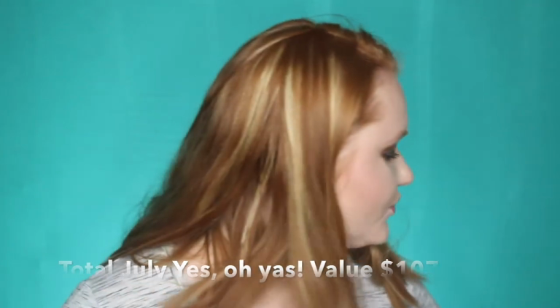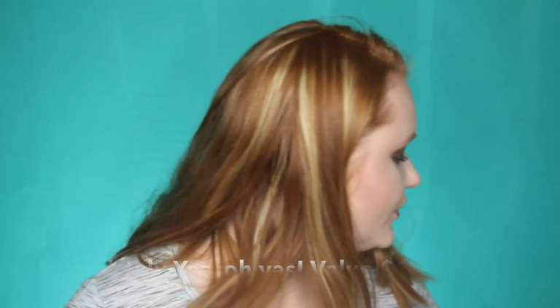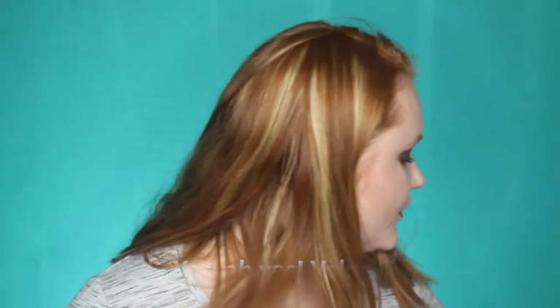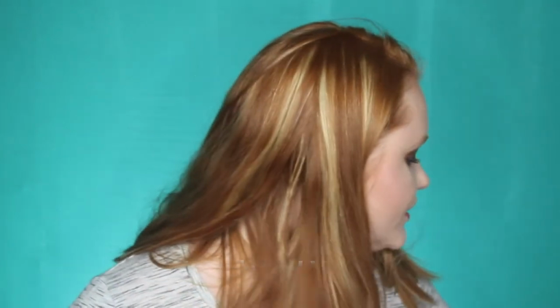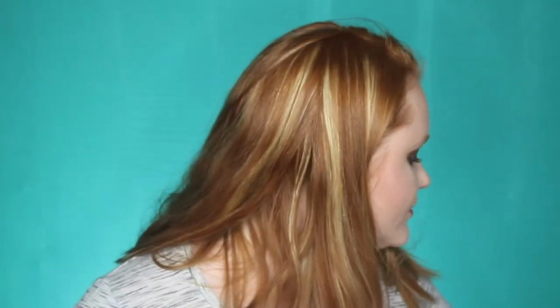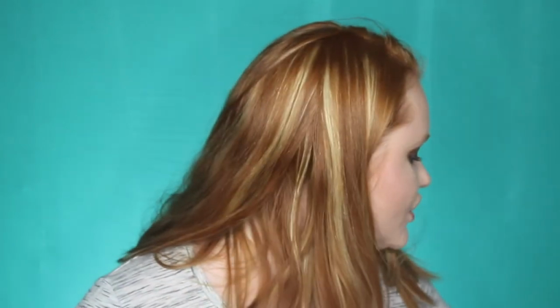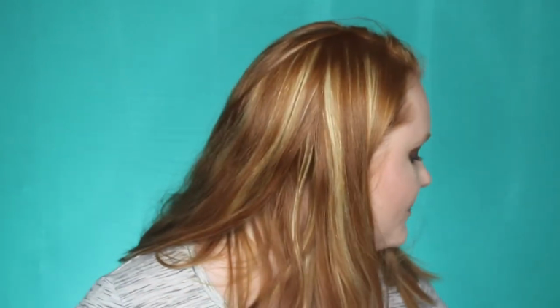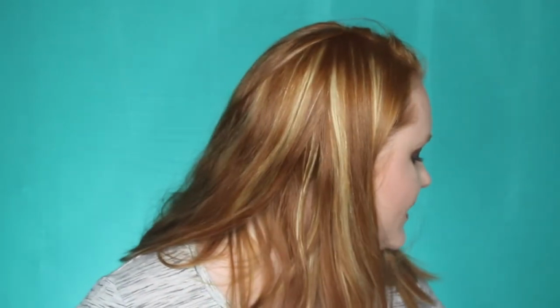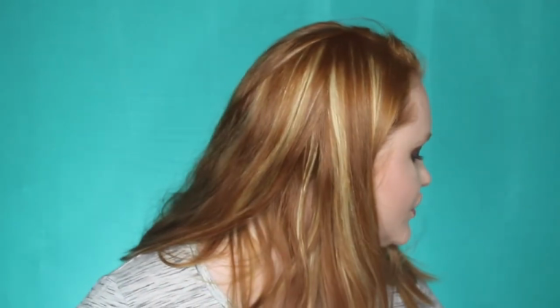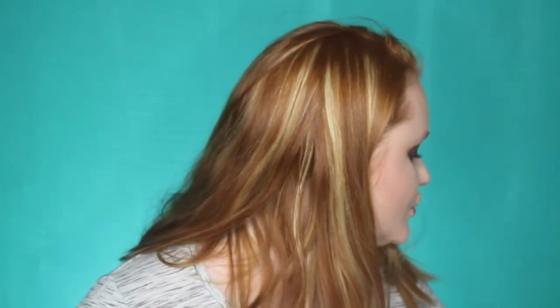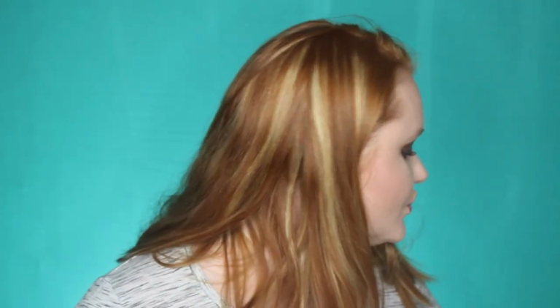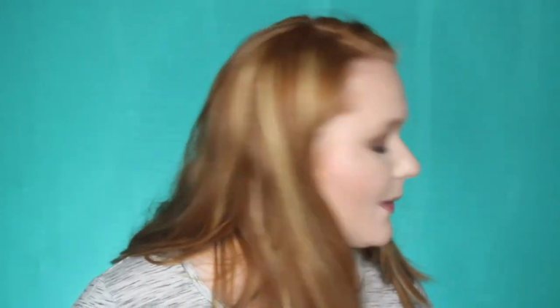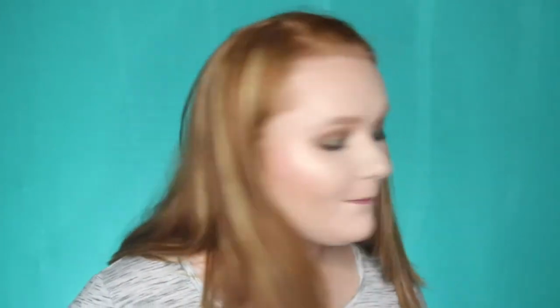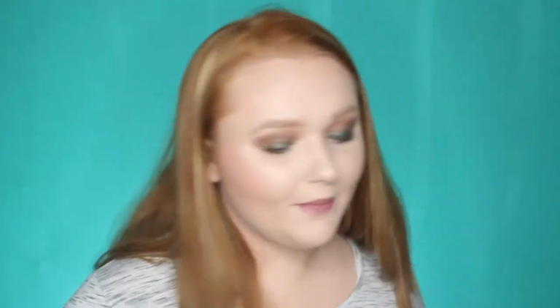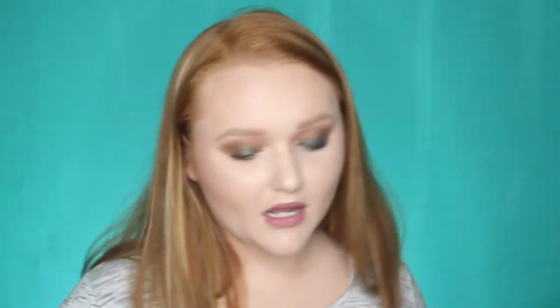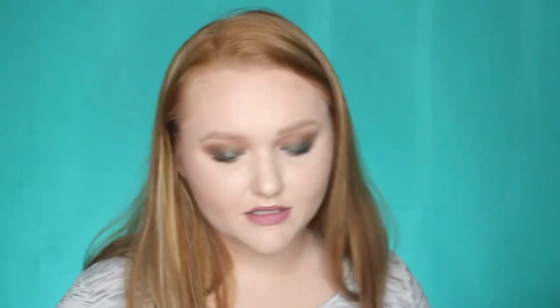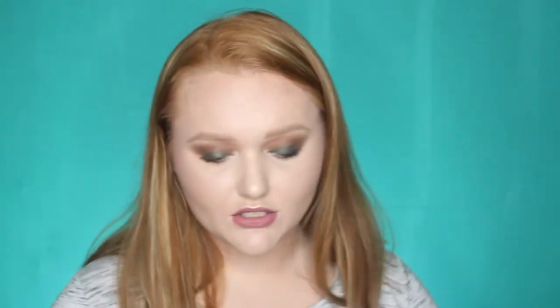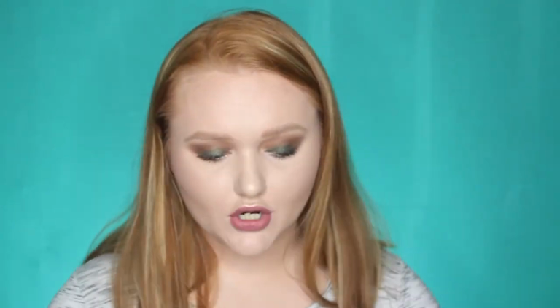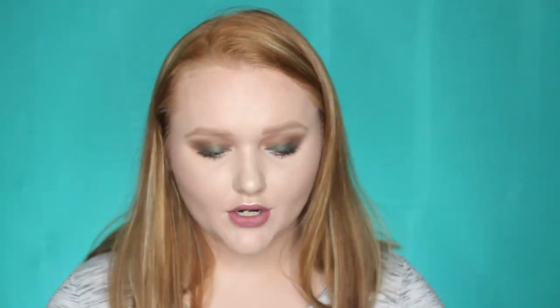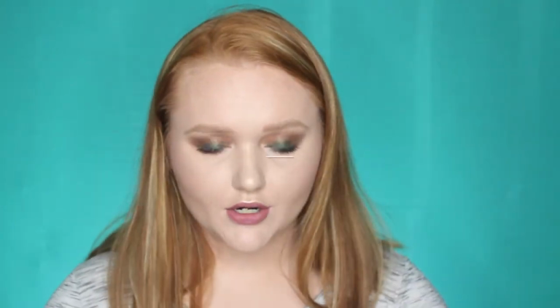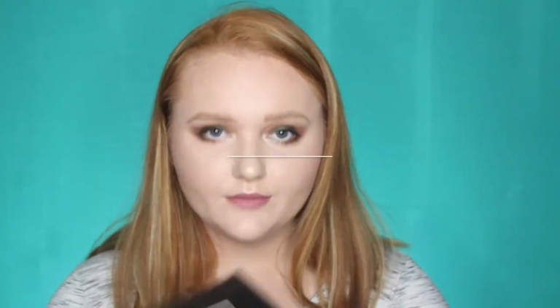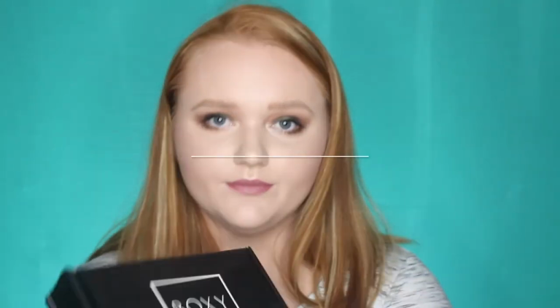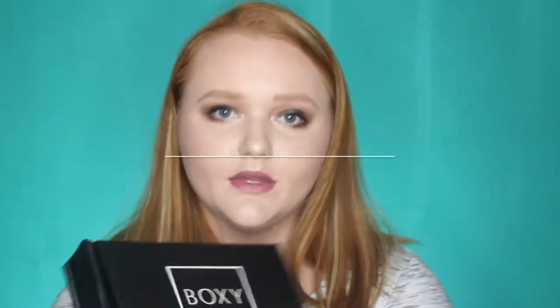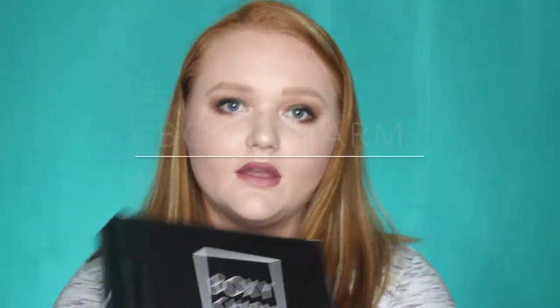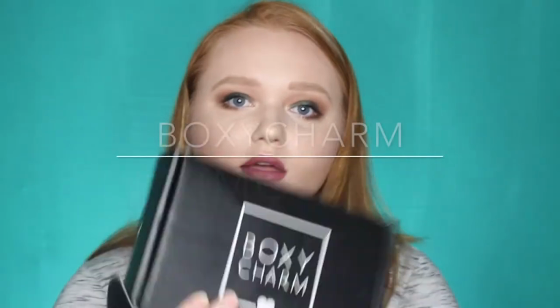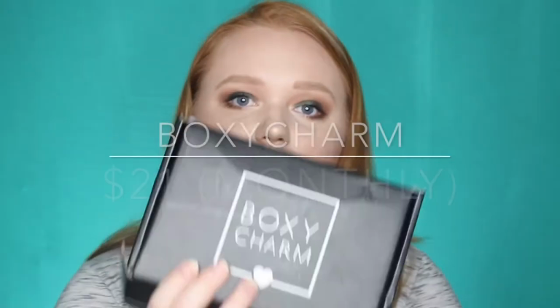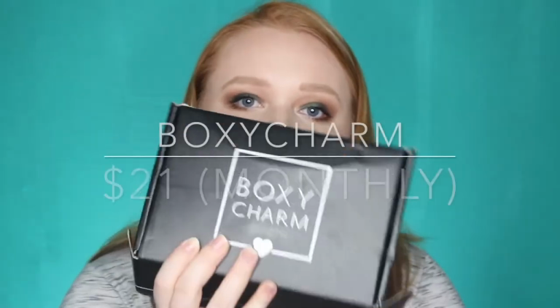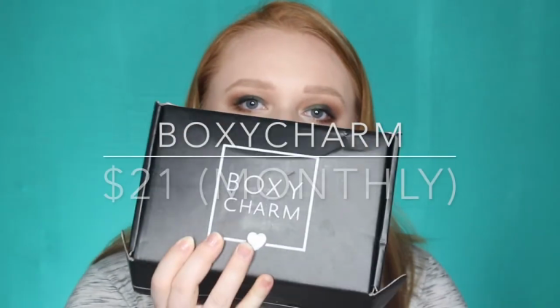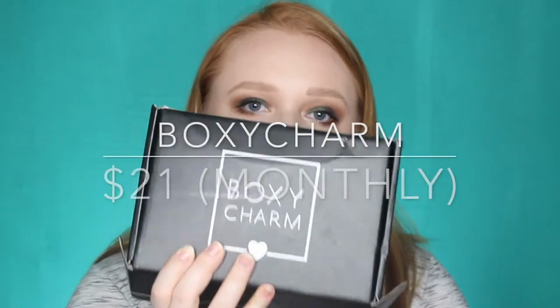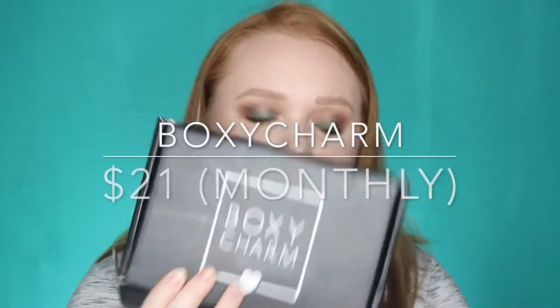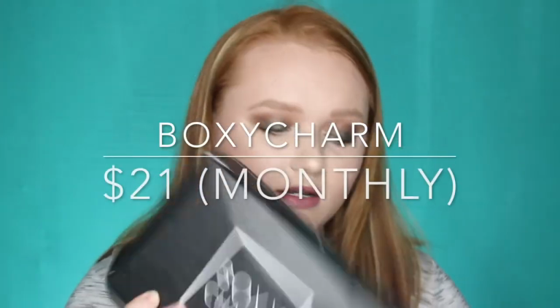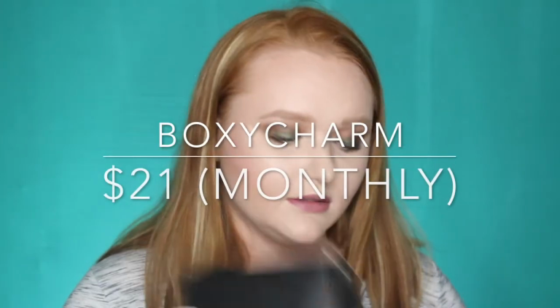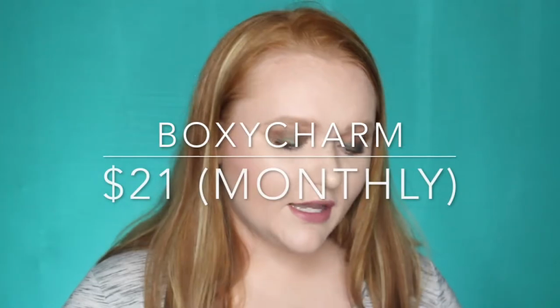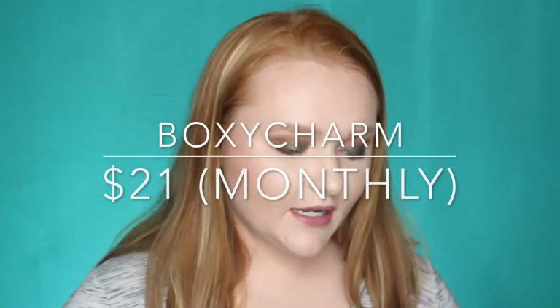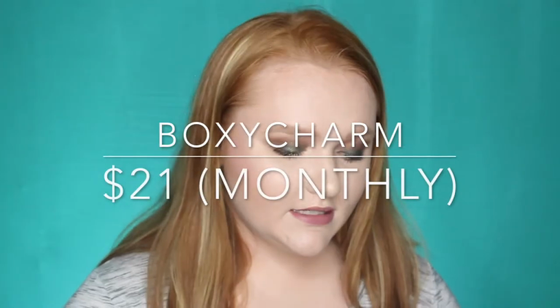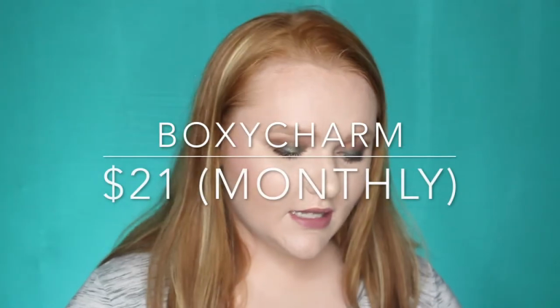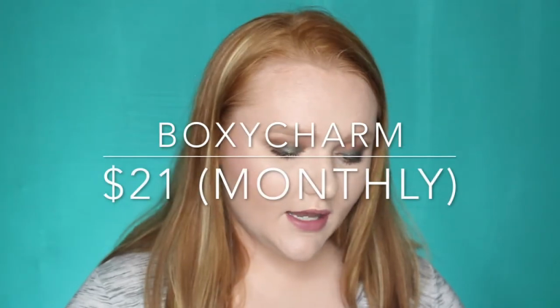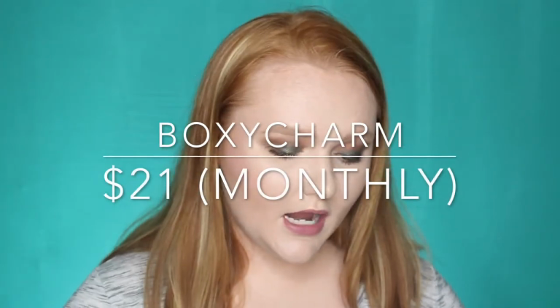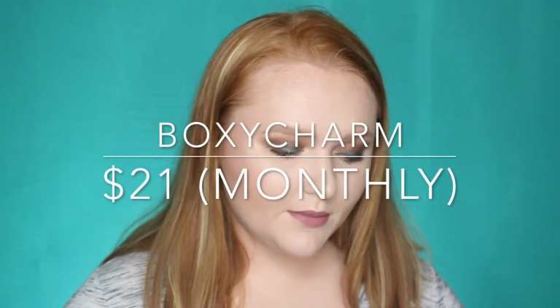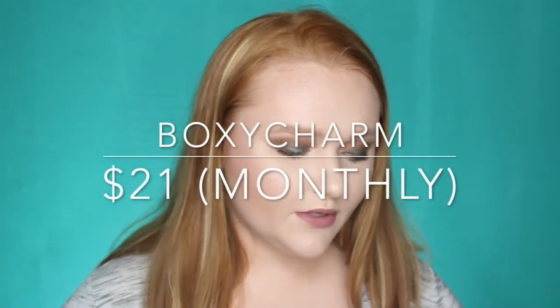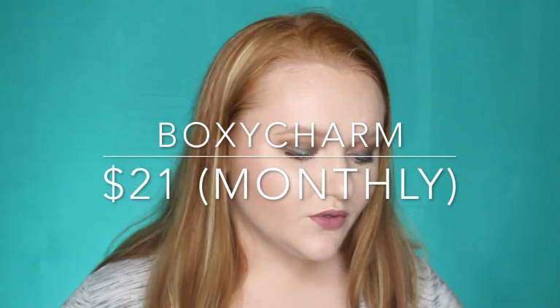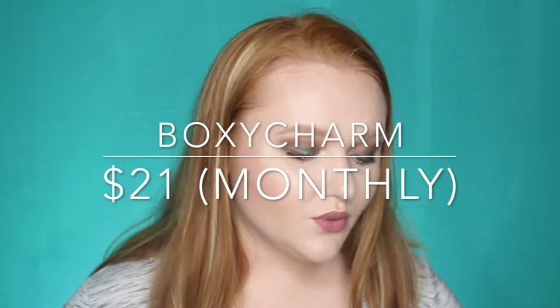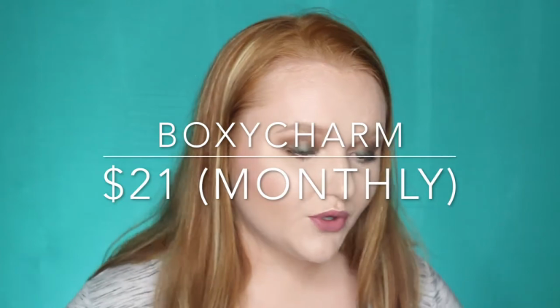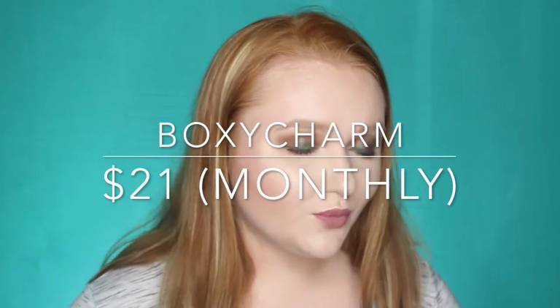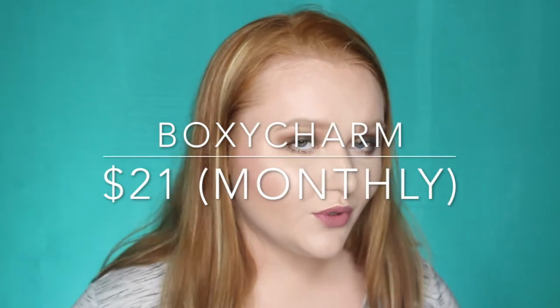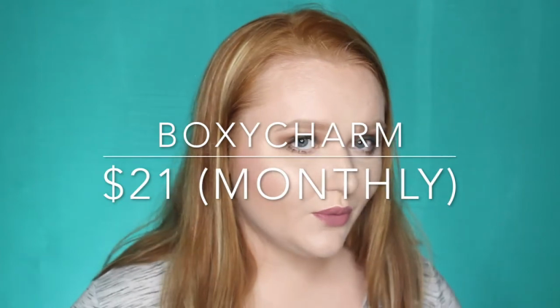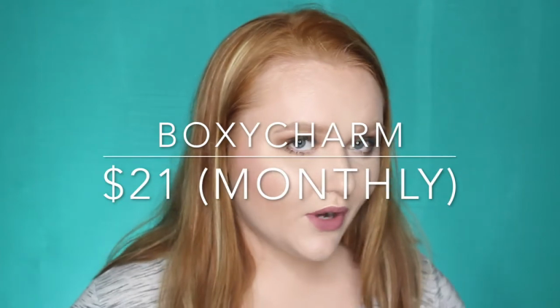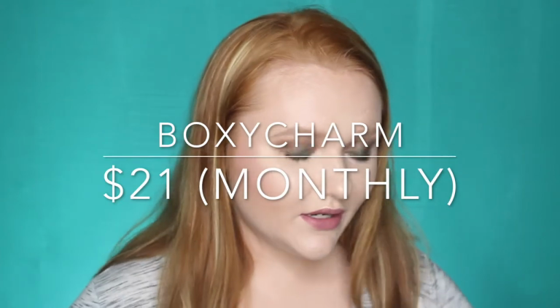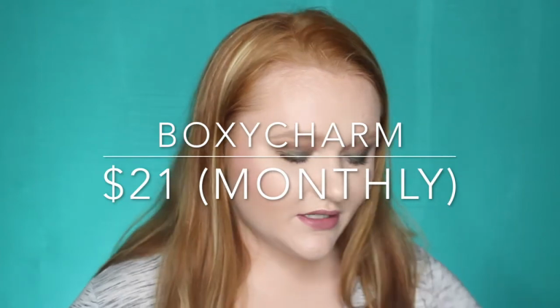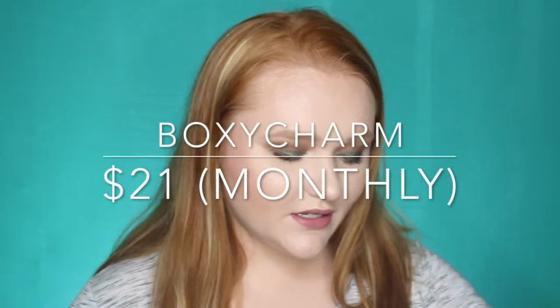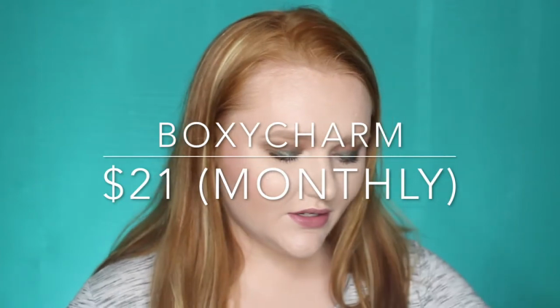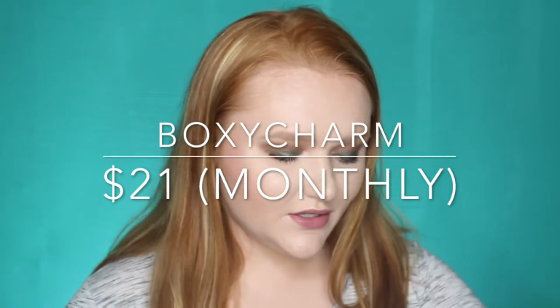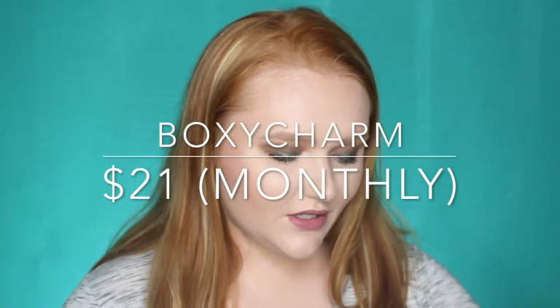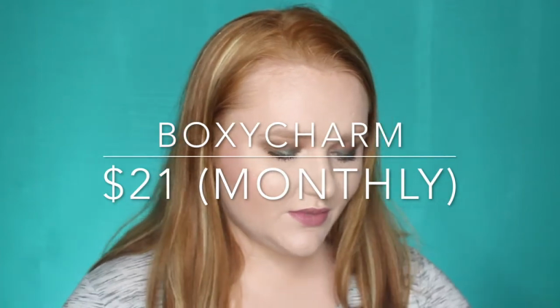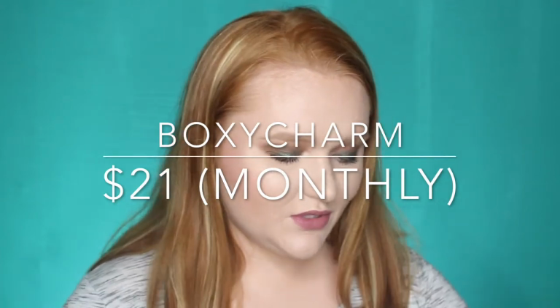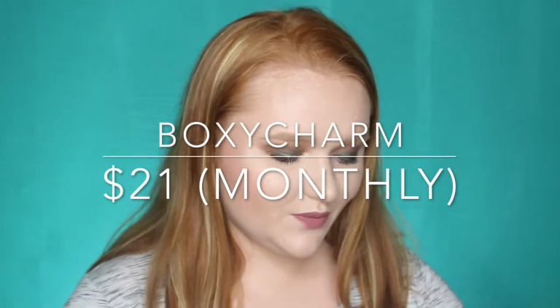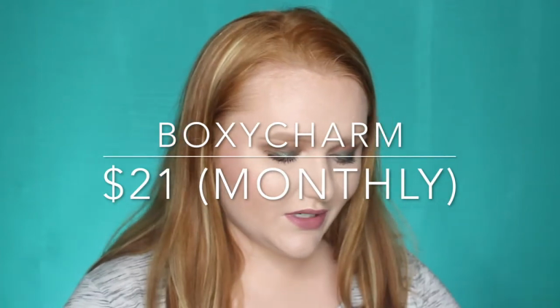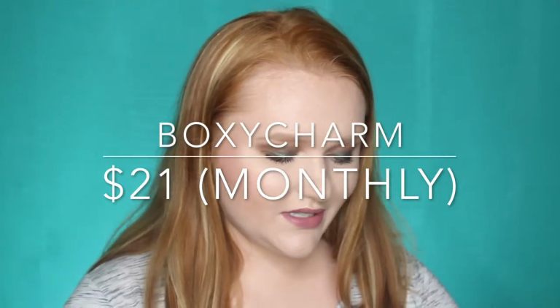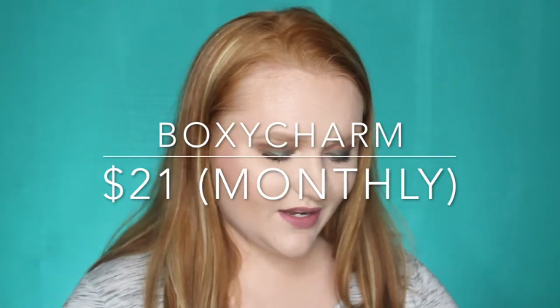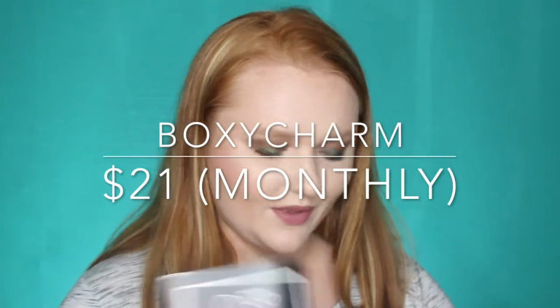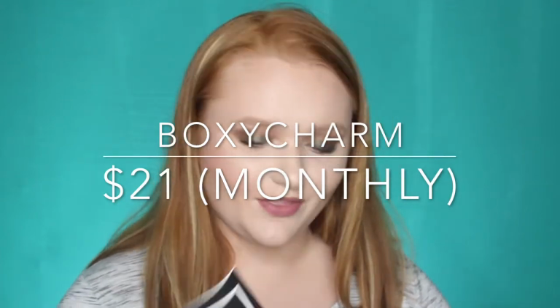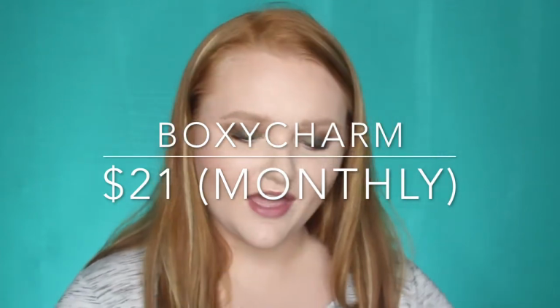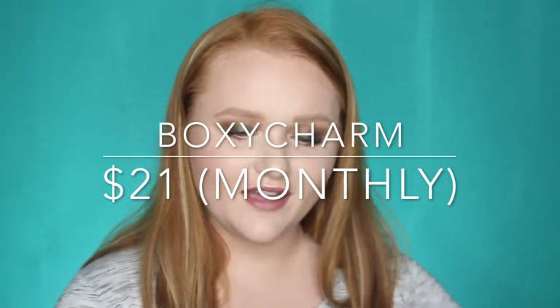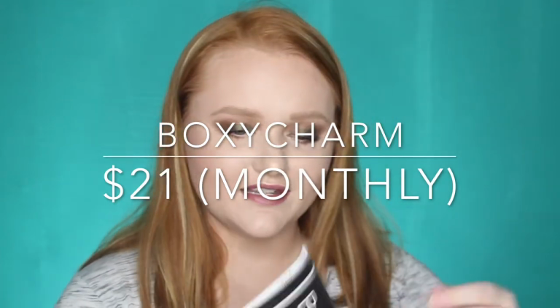Next we're going to jump into BoxyCharm. And like I said, I believe there's a Wonder Beauty product in here, so I'm super excited about that.